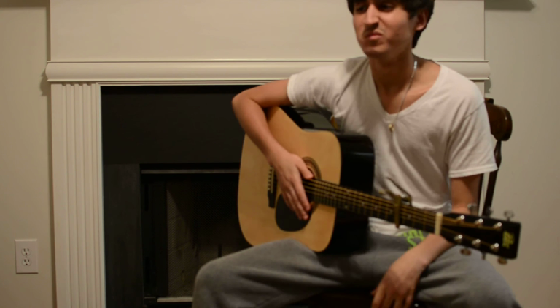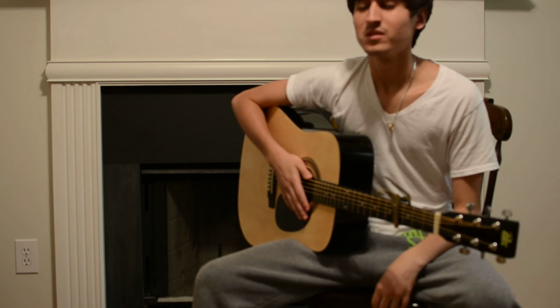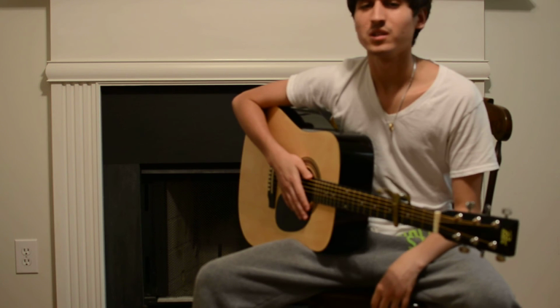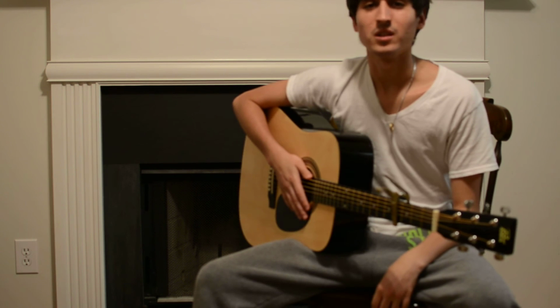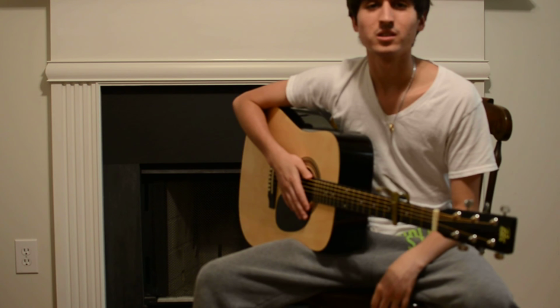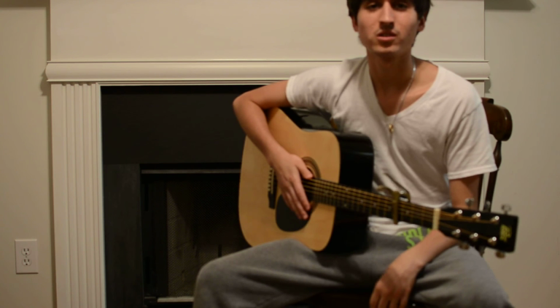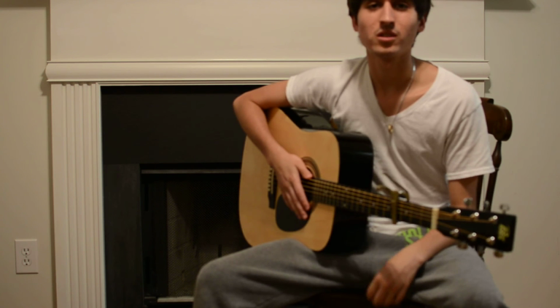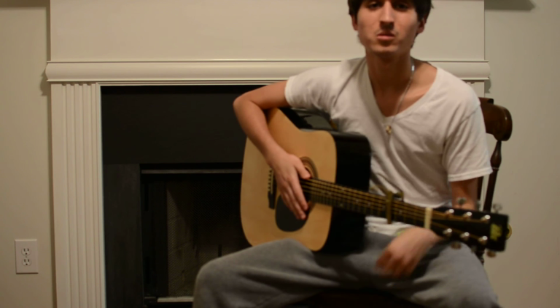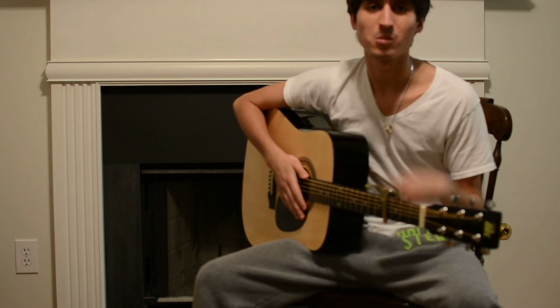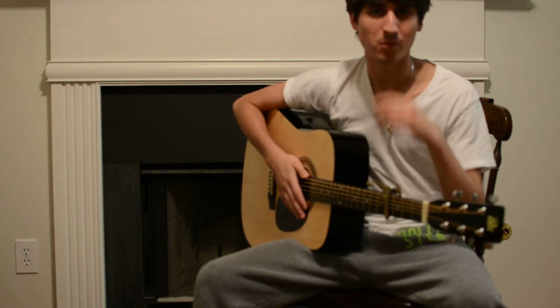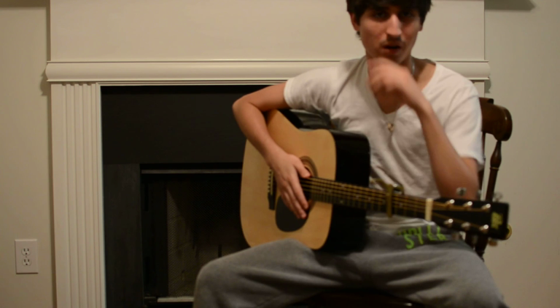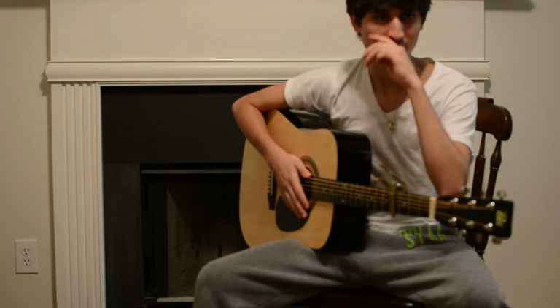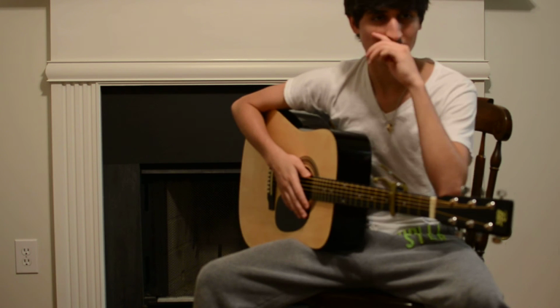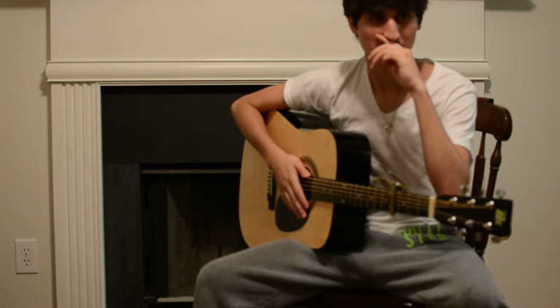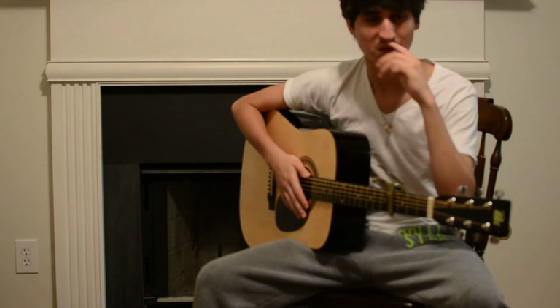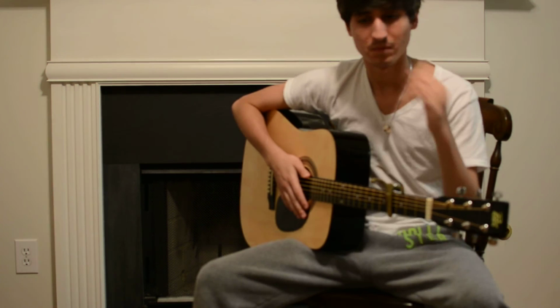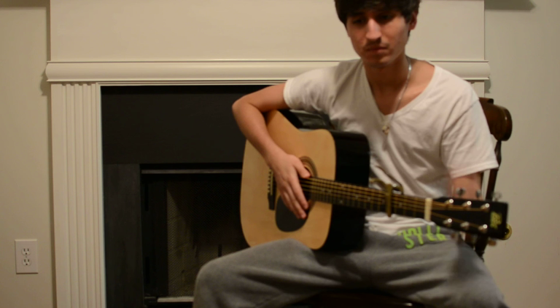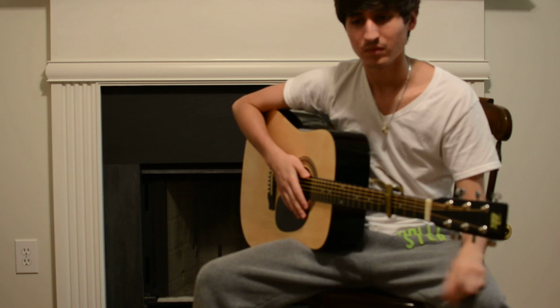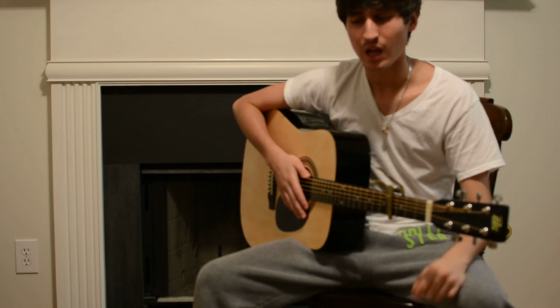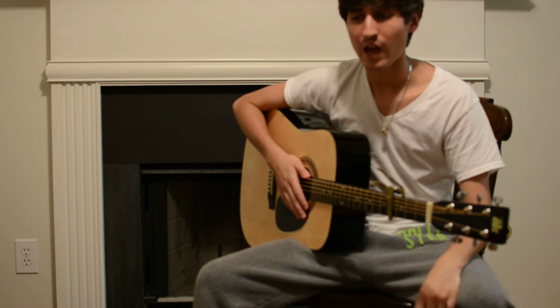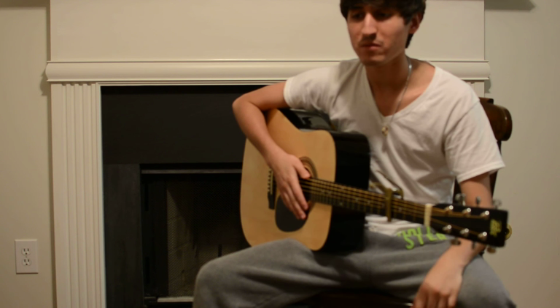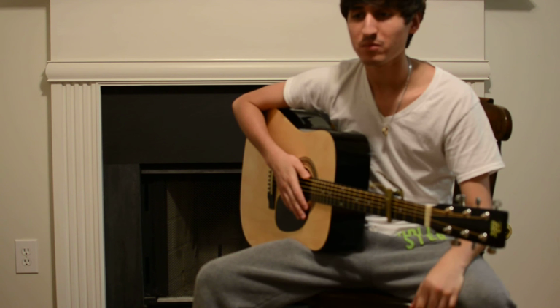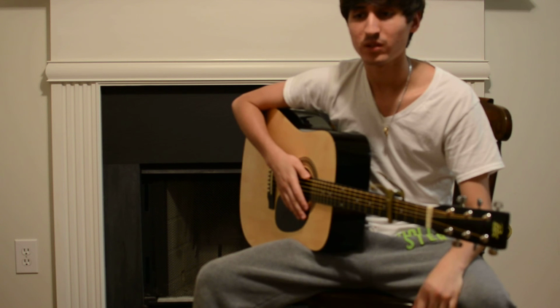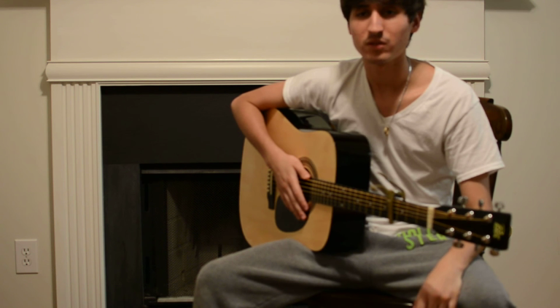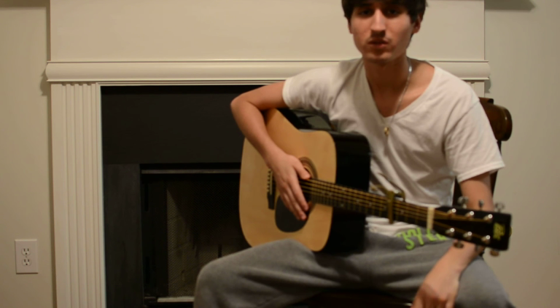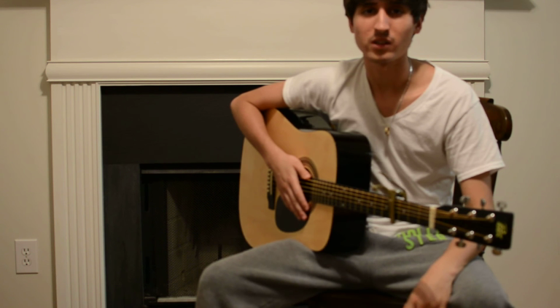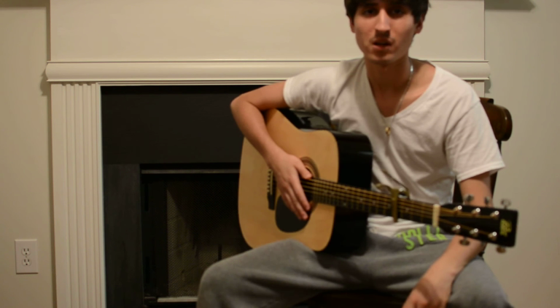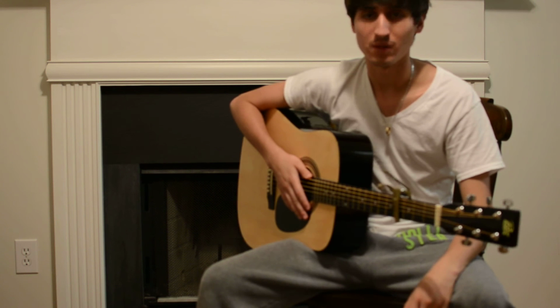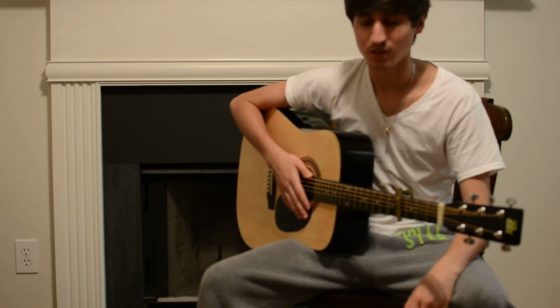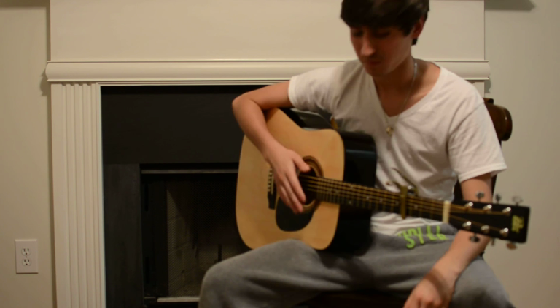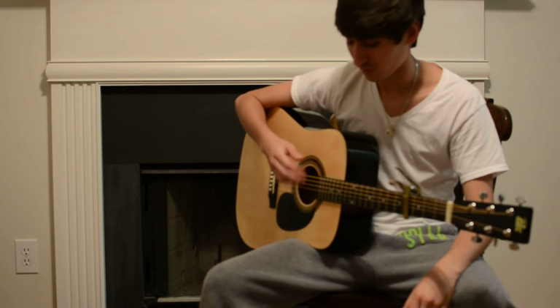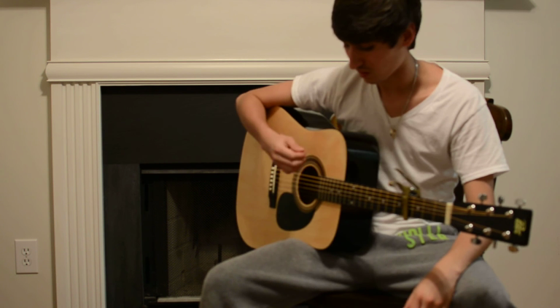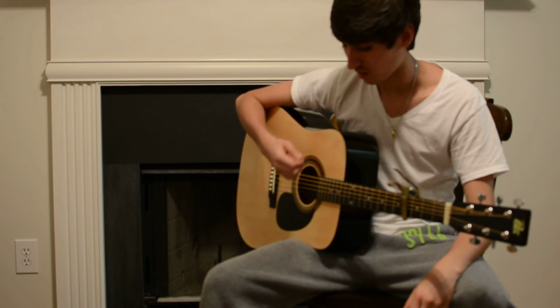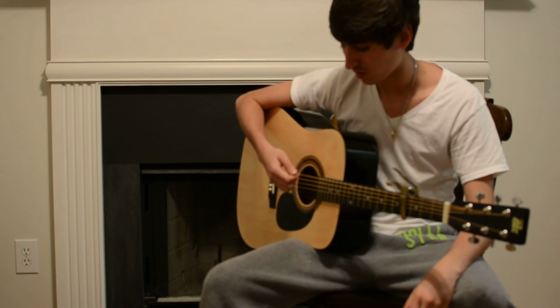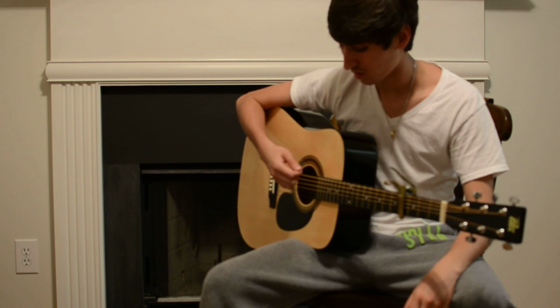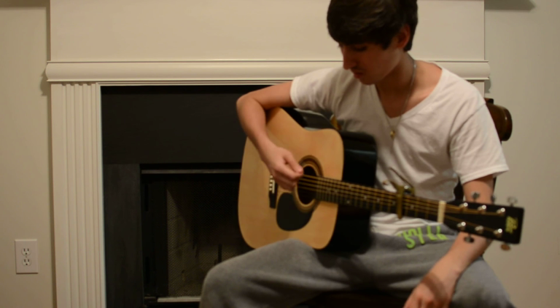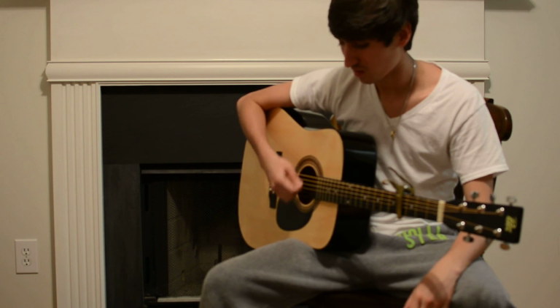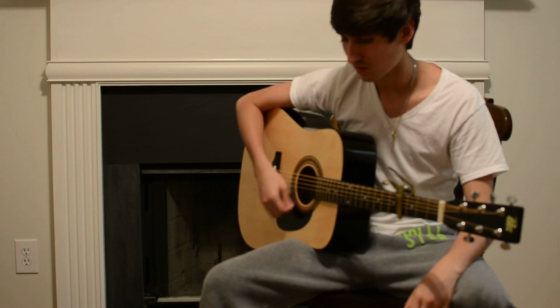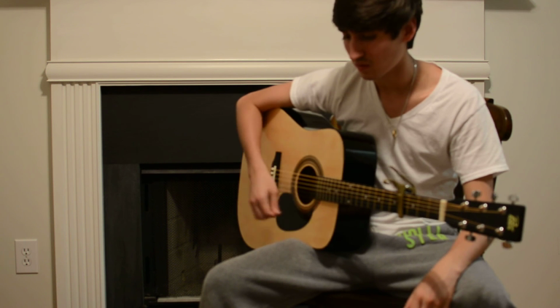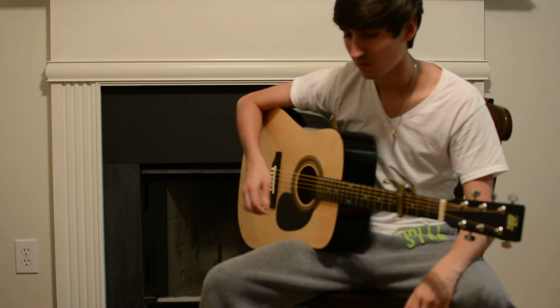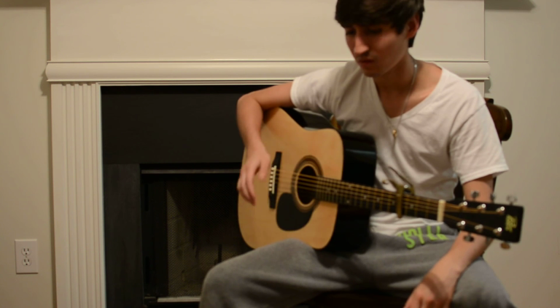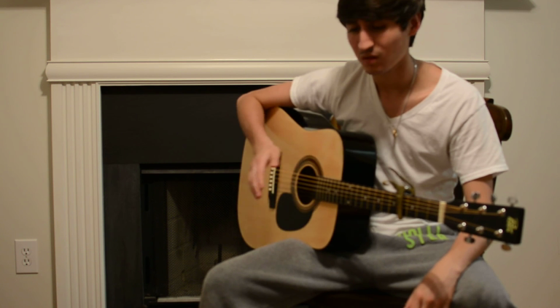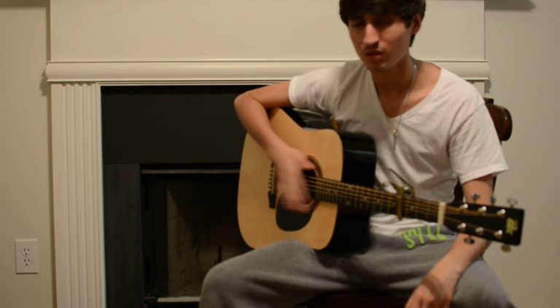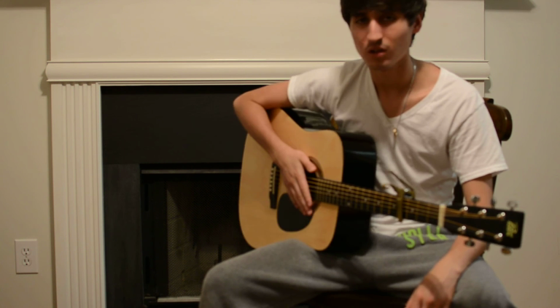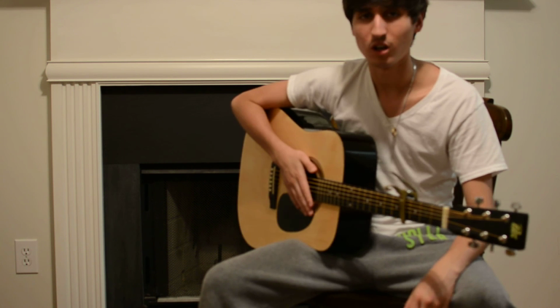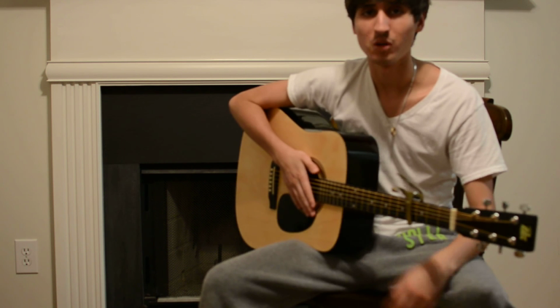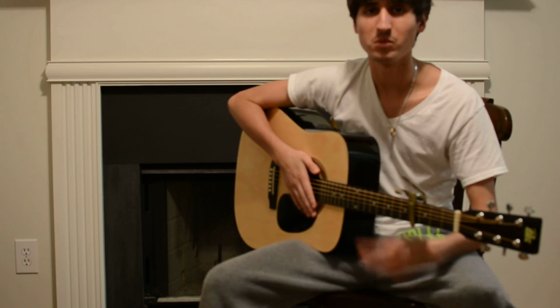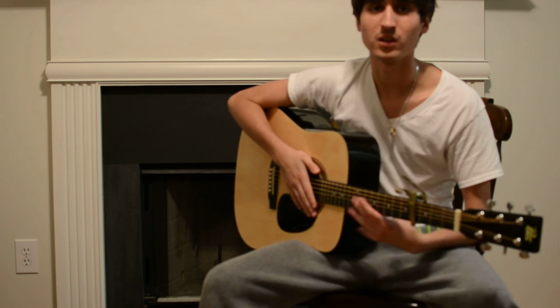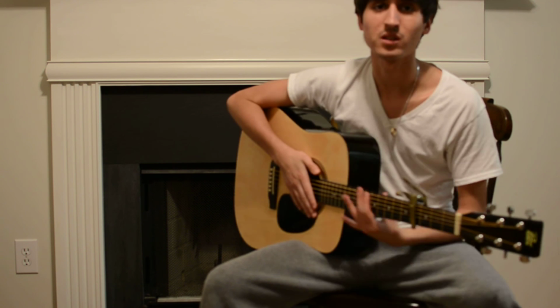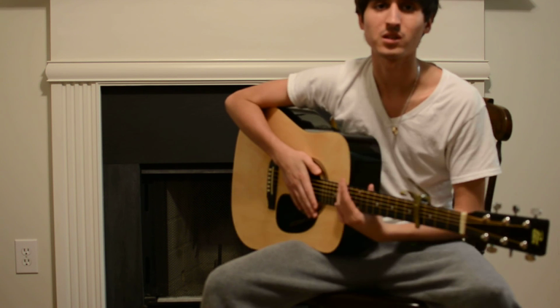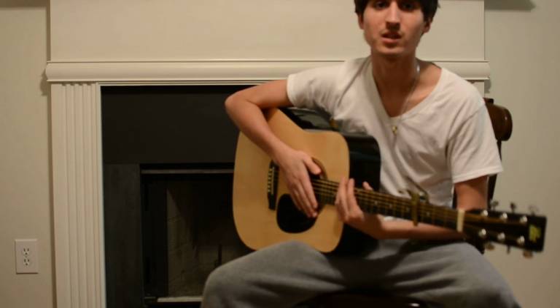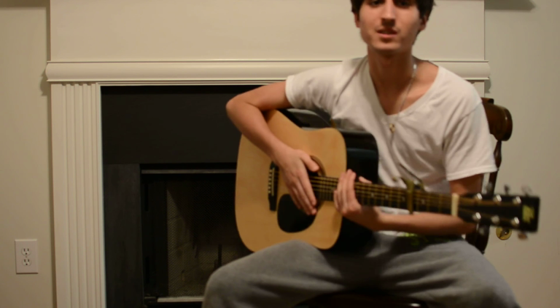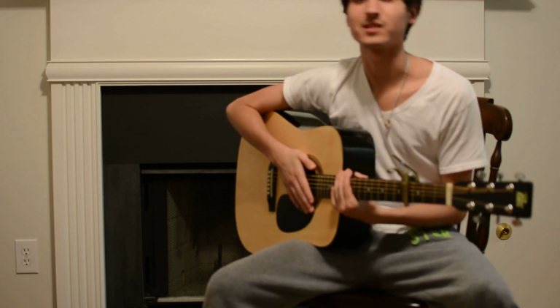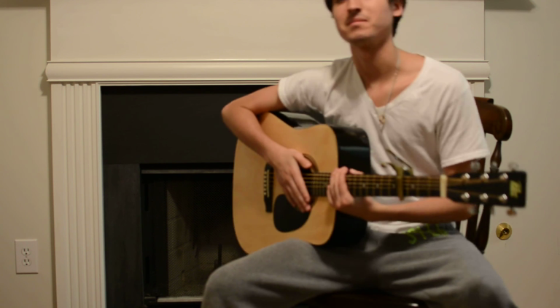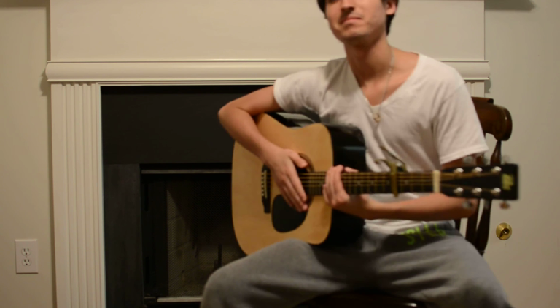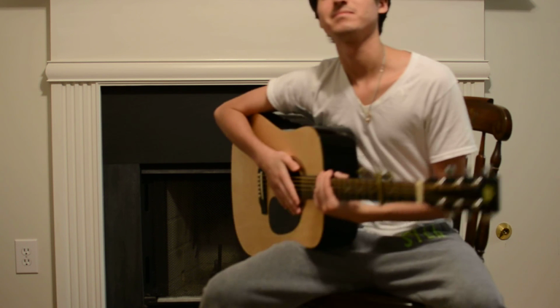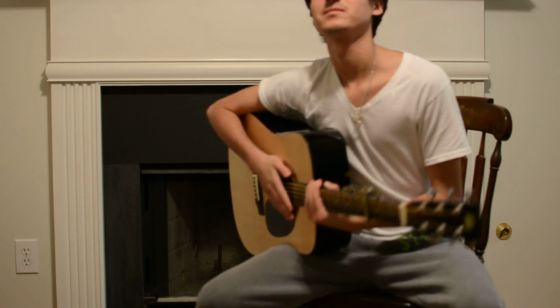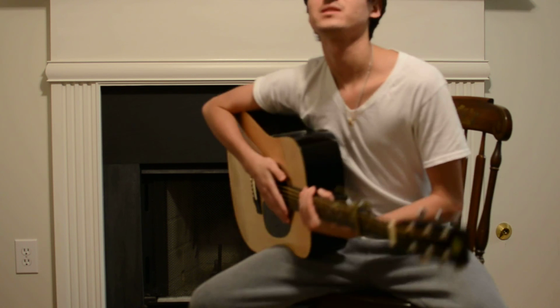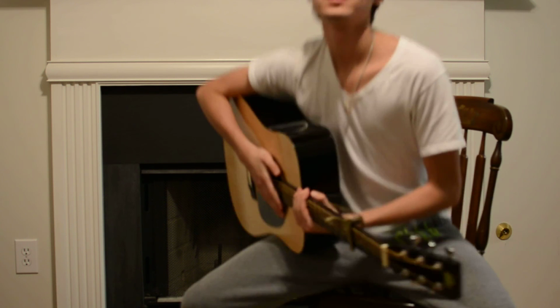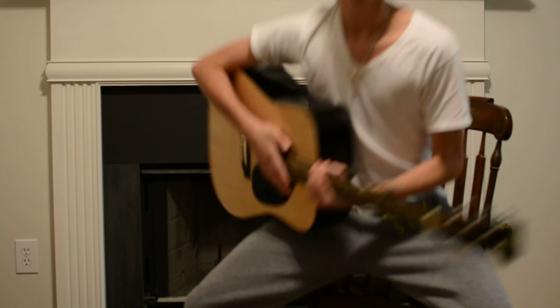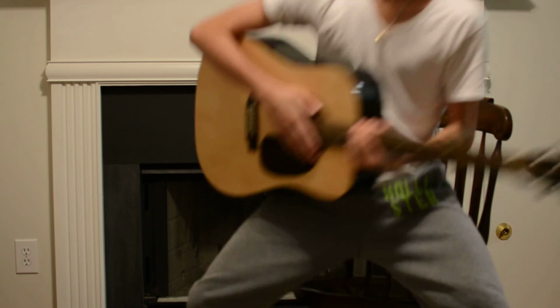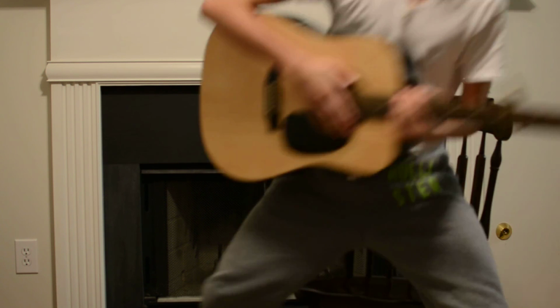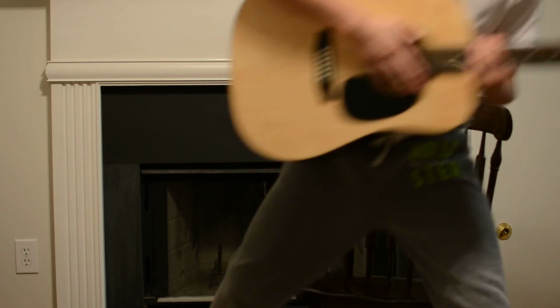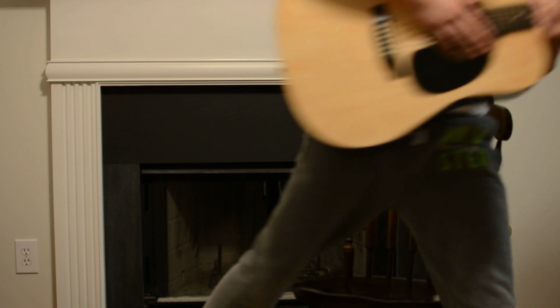I need a little more practice, but I've been playing for only nine months. Hope you guys liked it!